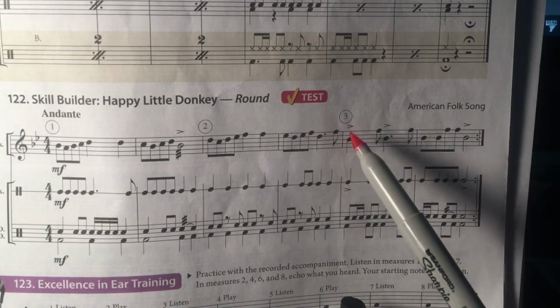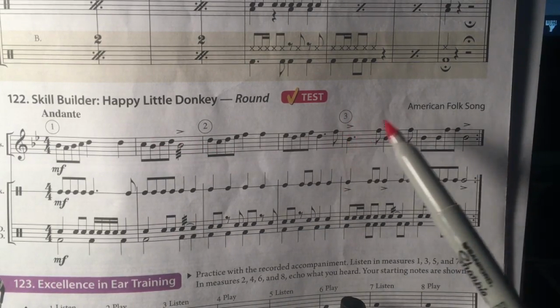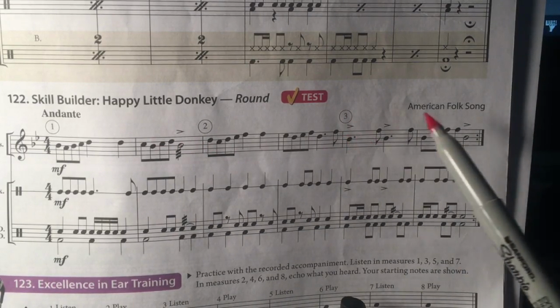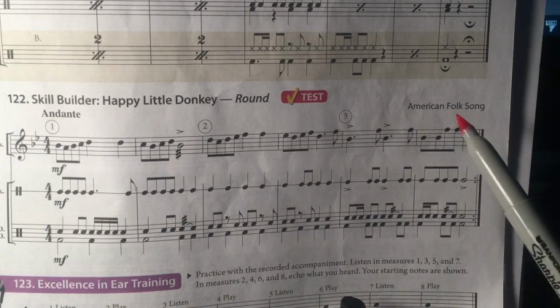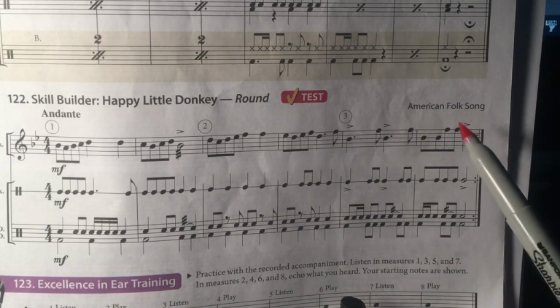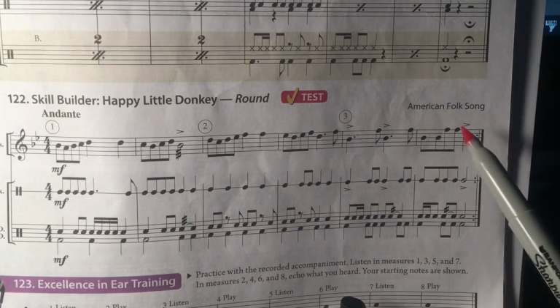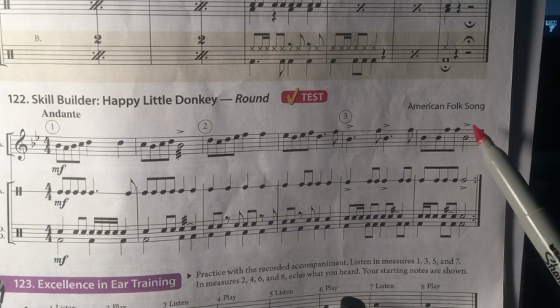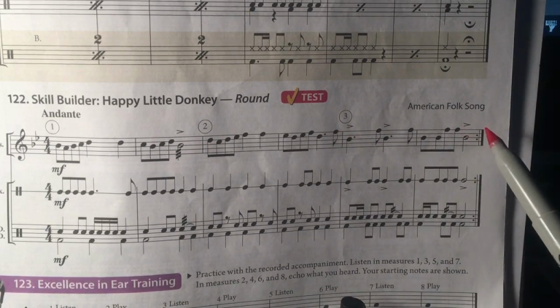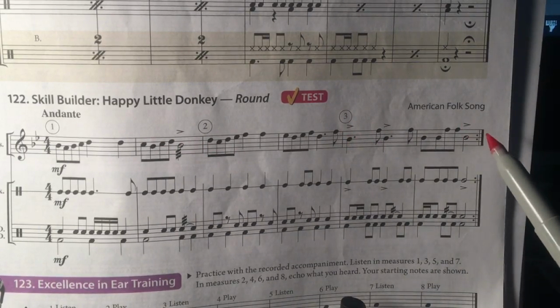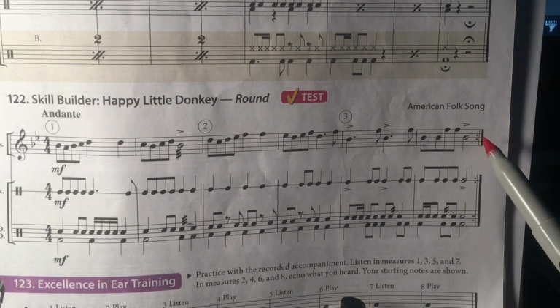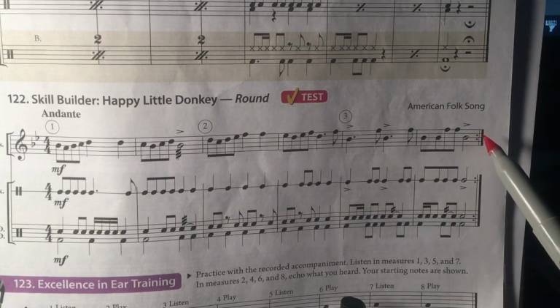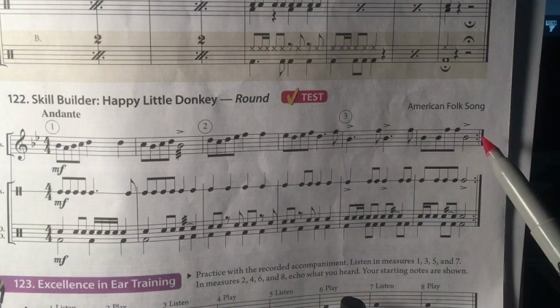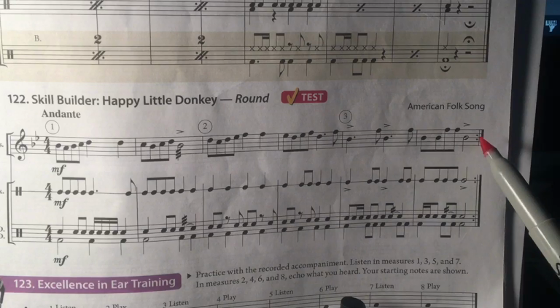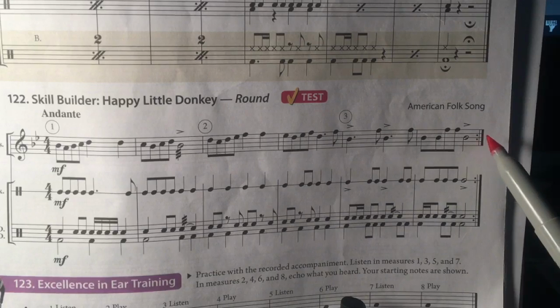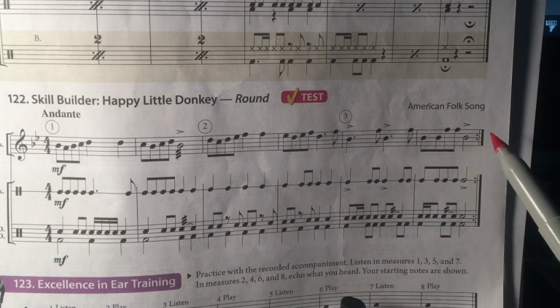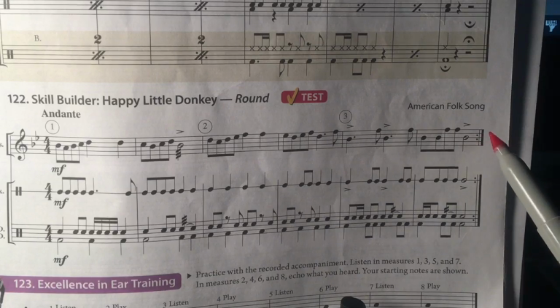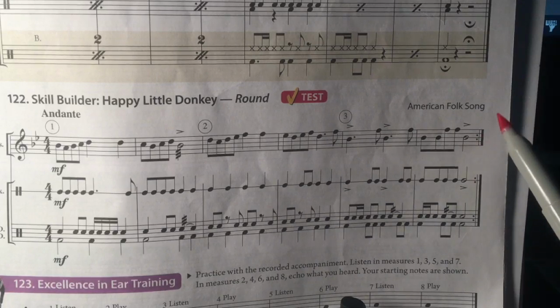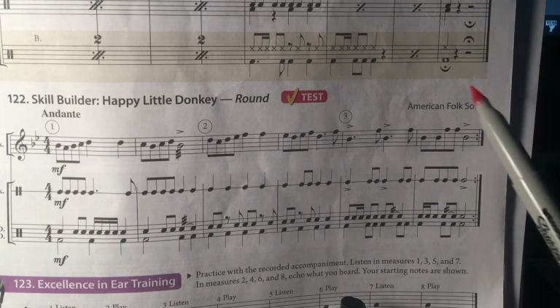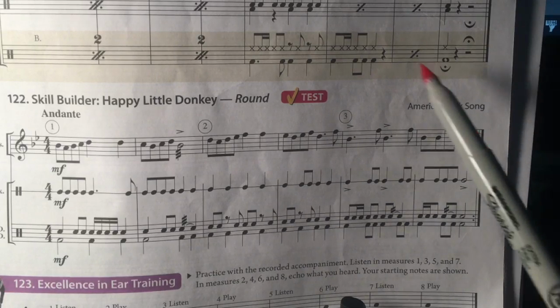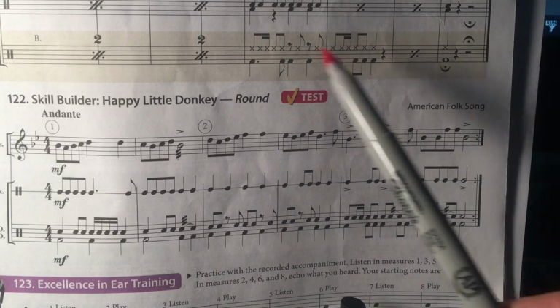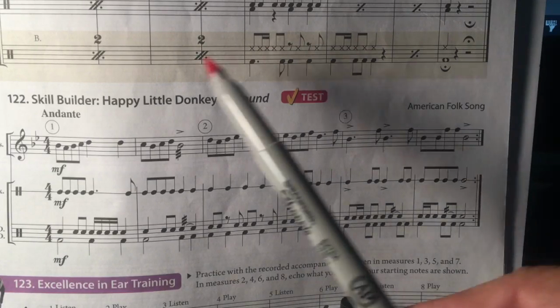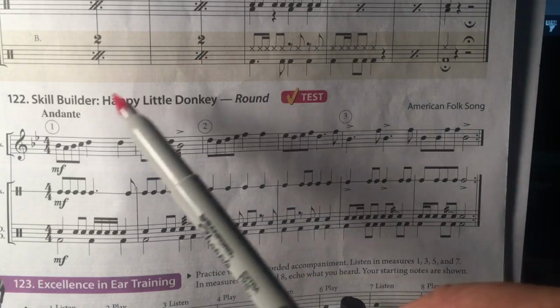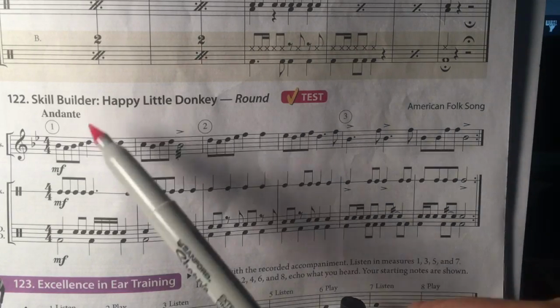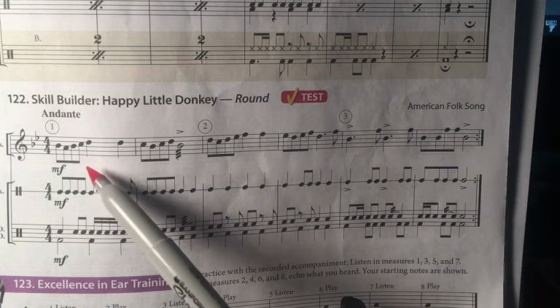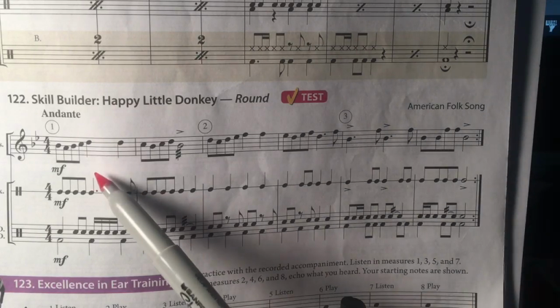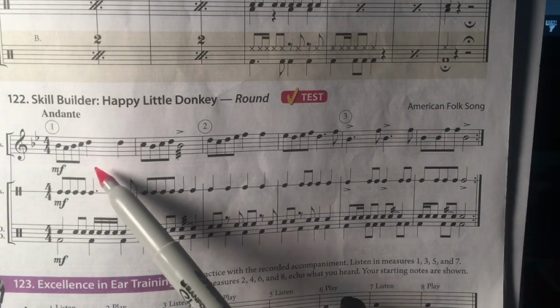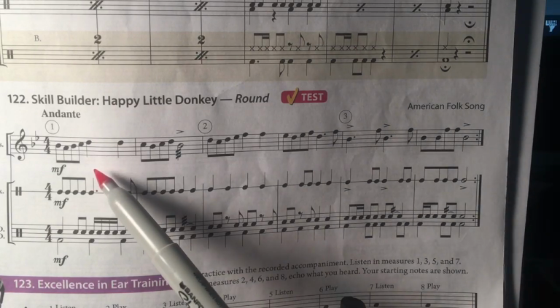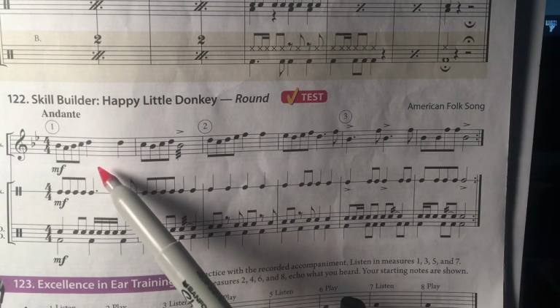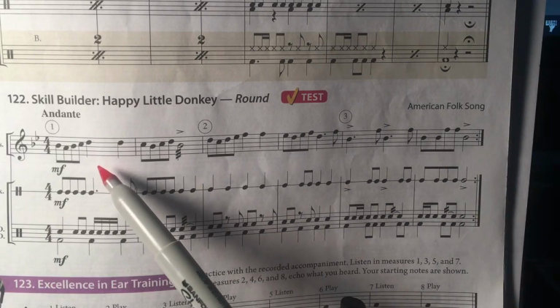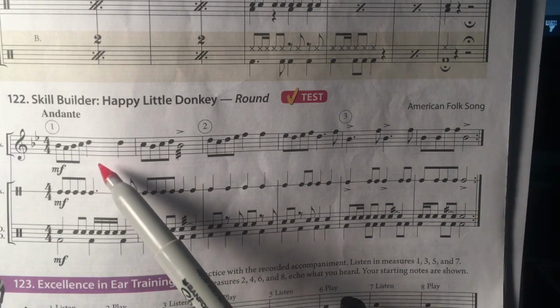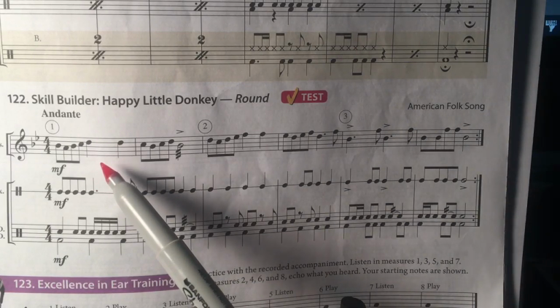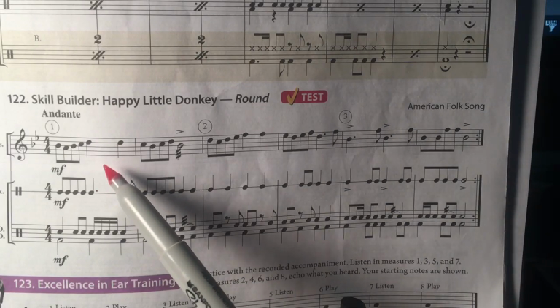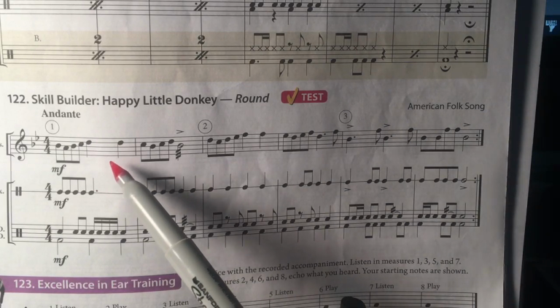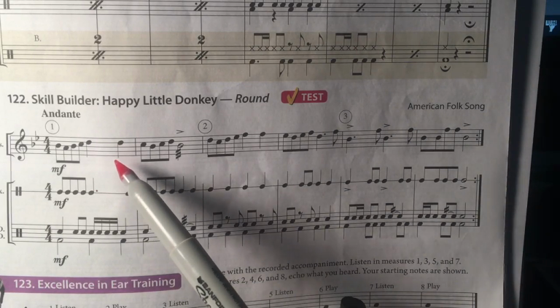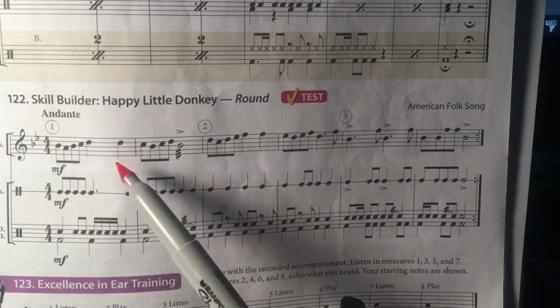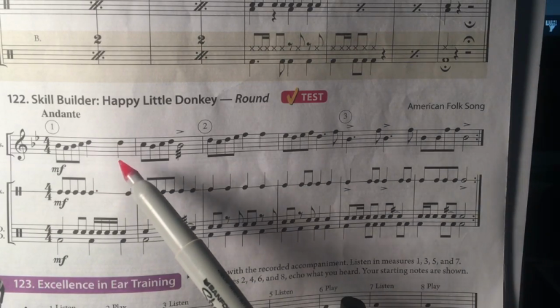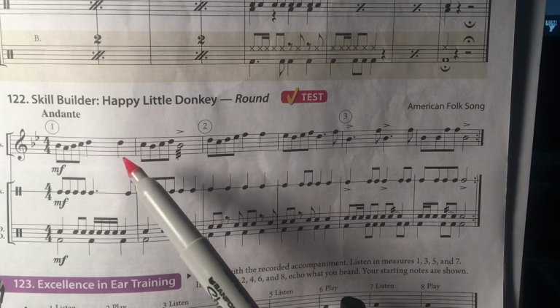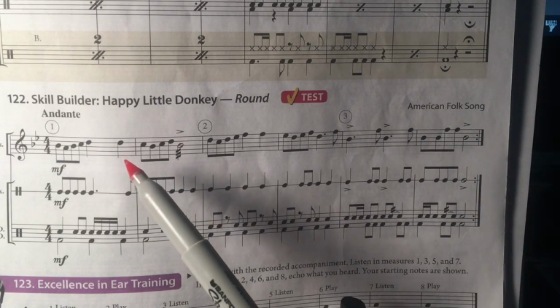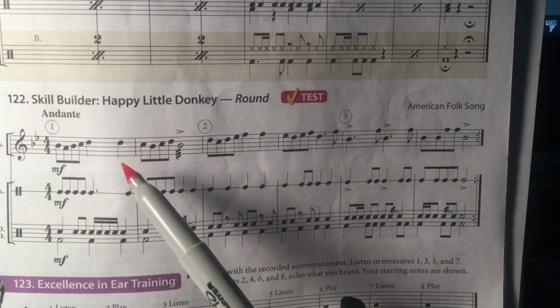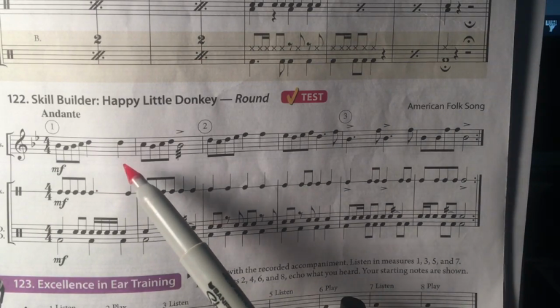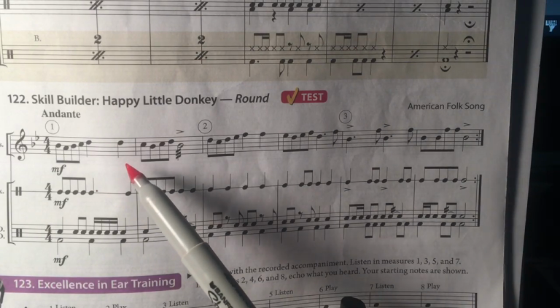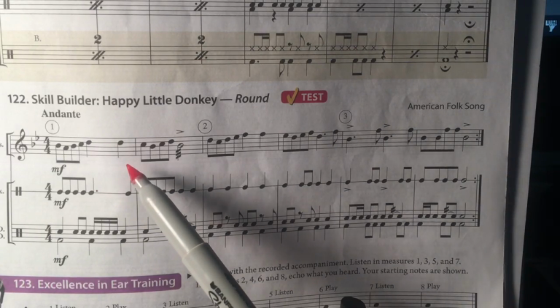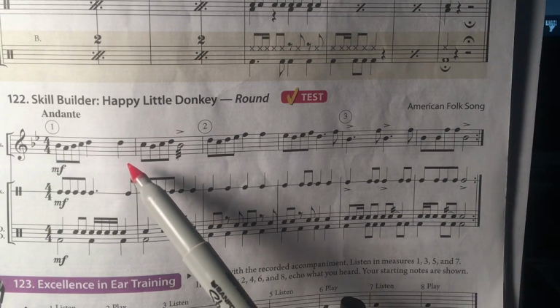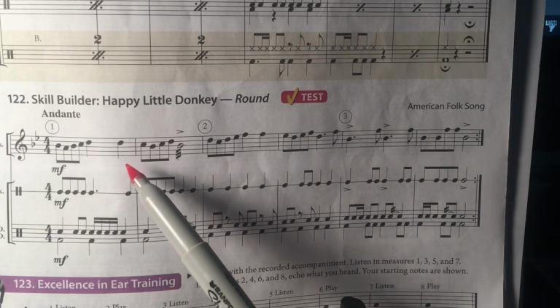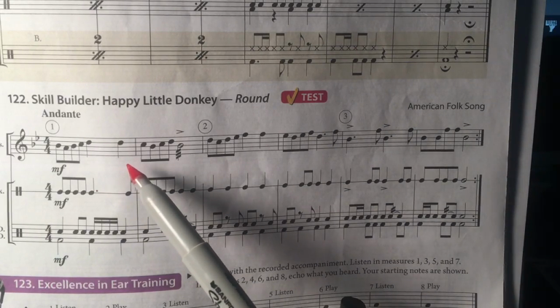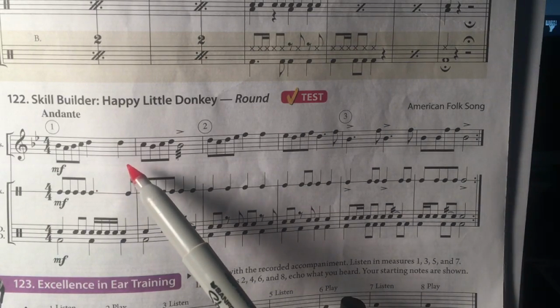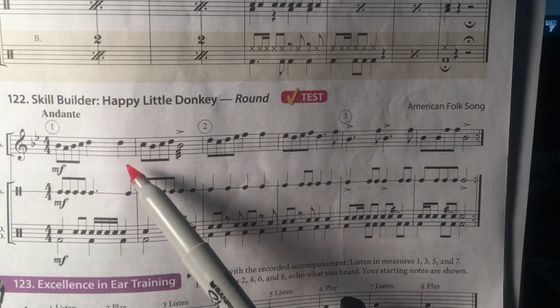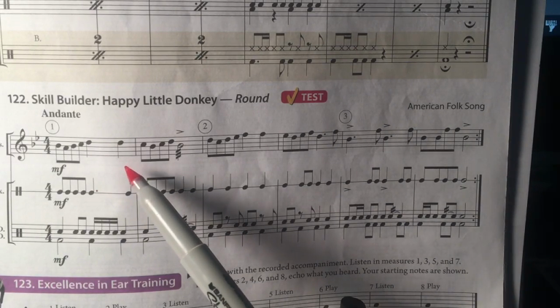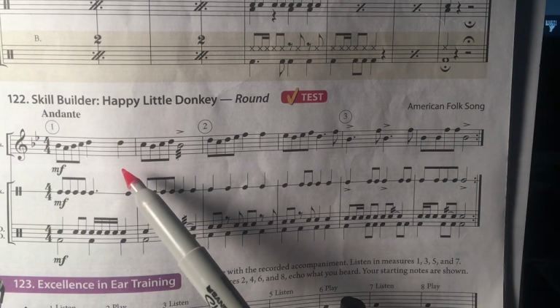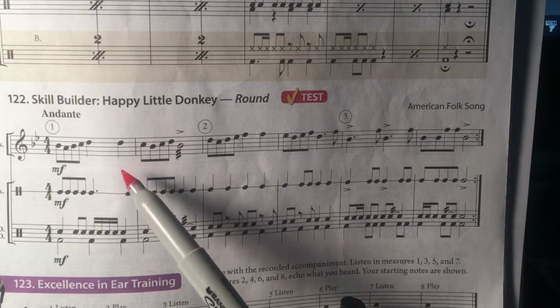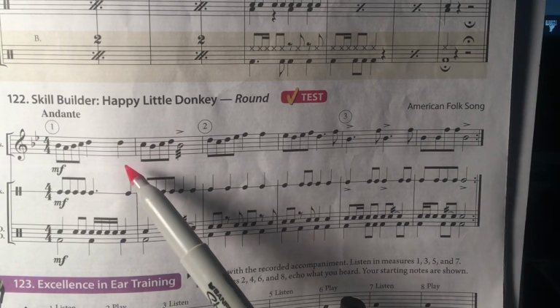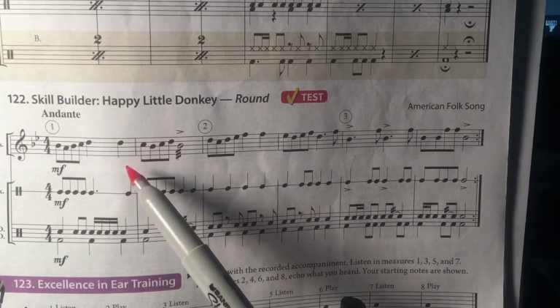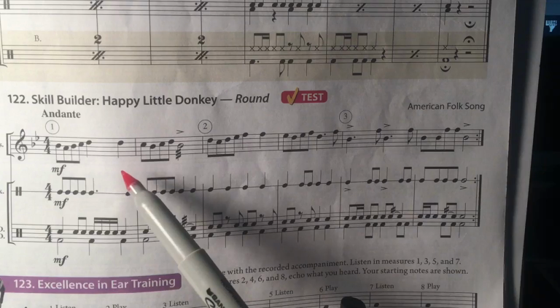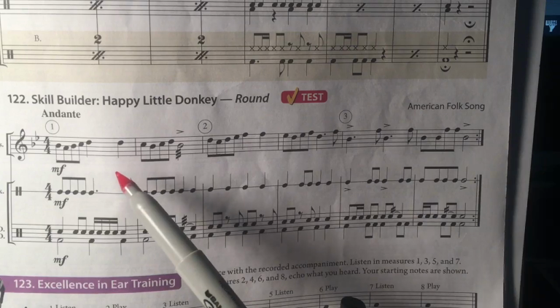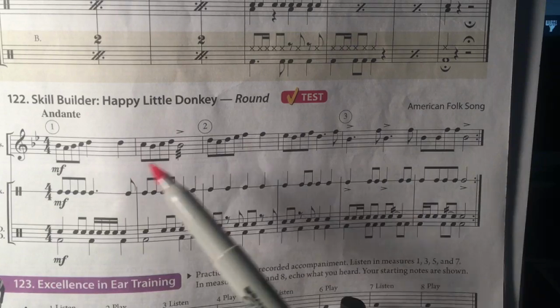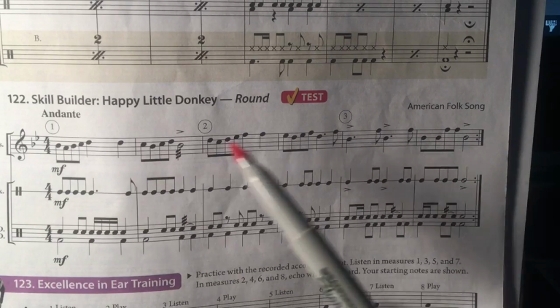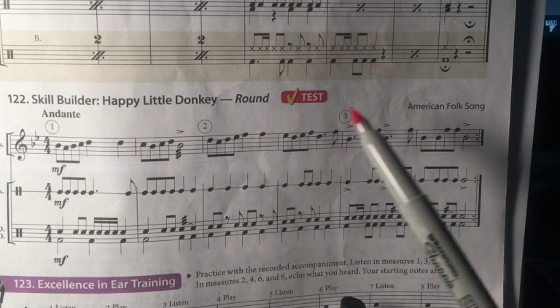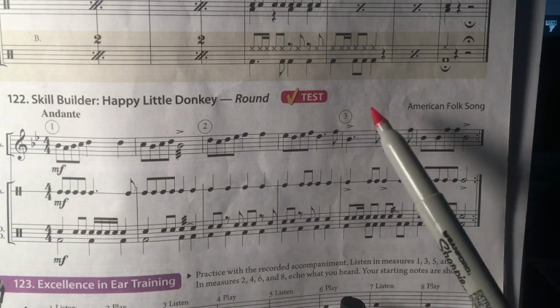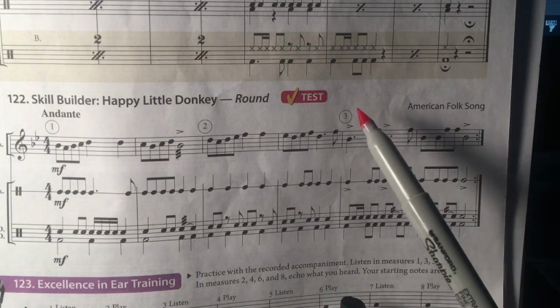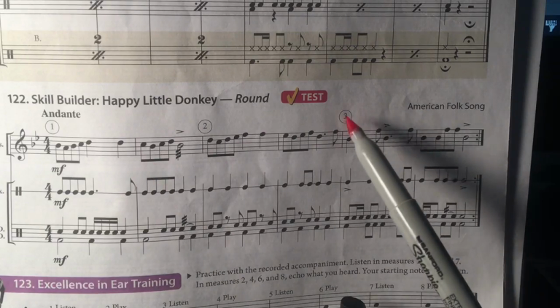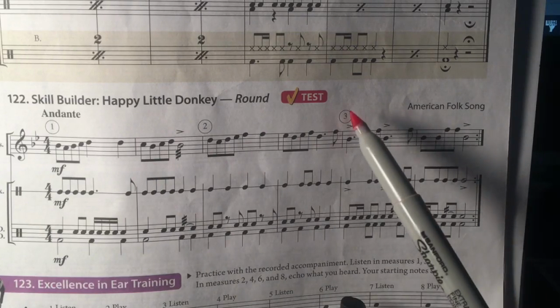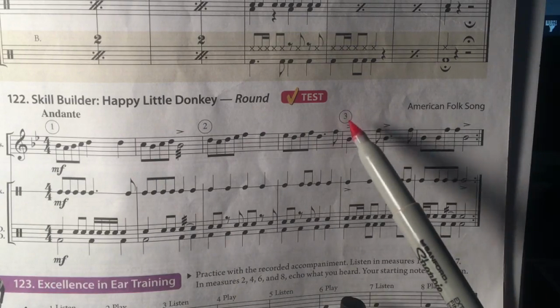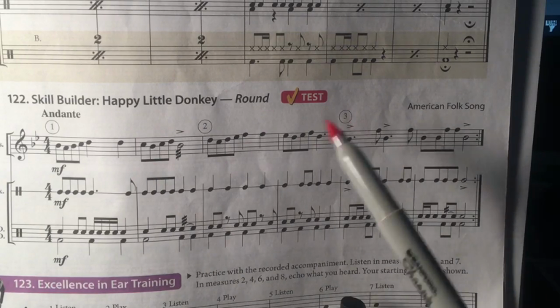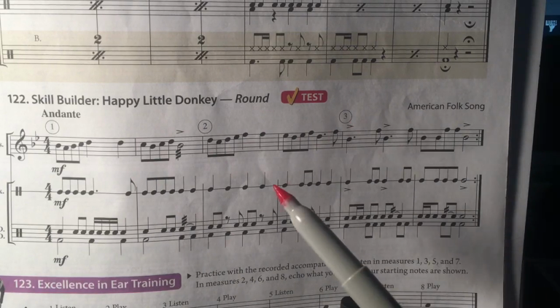When you get to the end, you go back and repeat, and the last person playing should be number three.